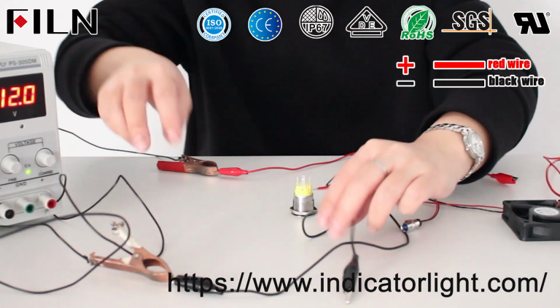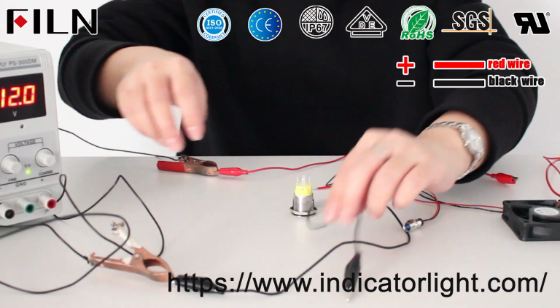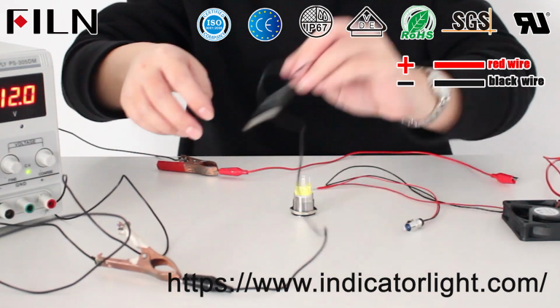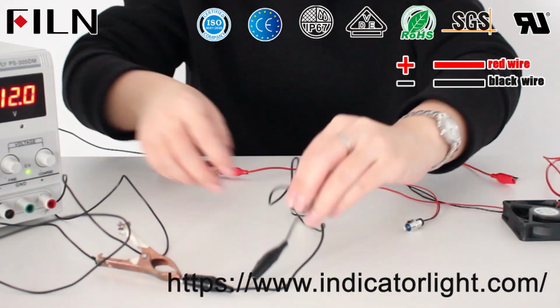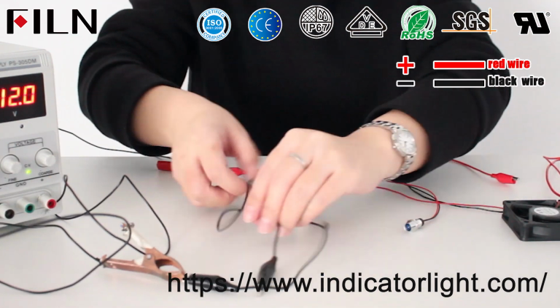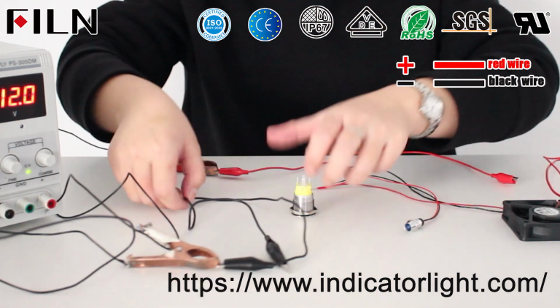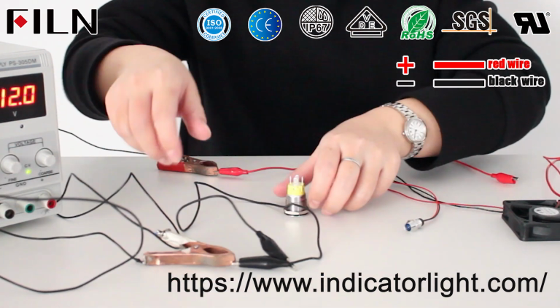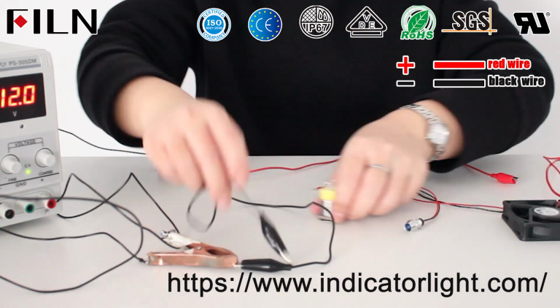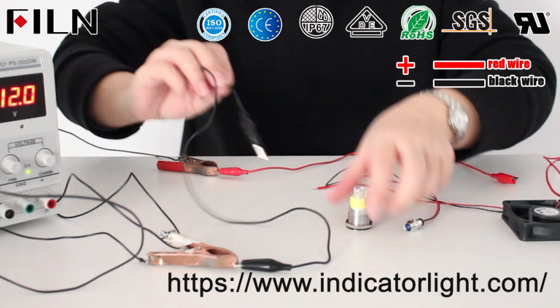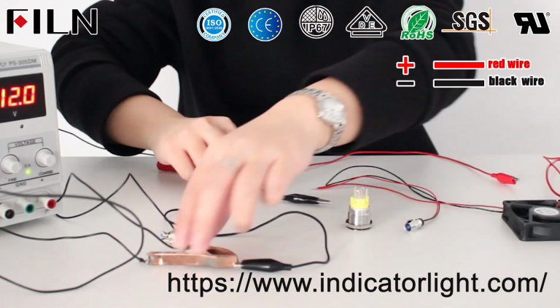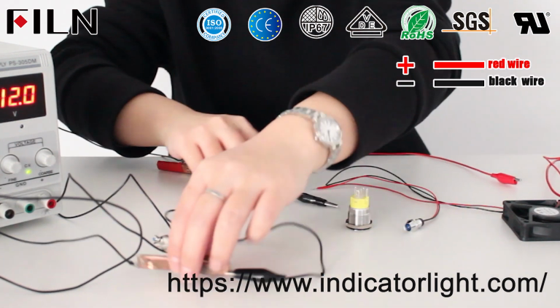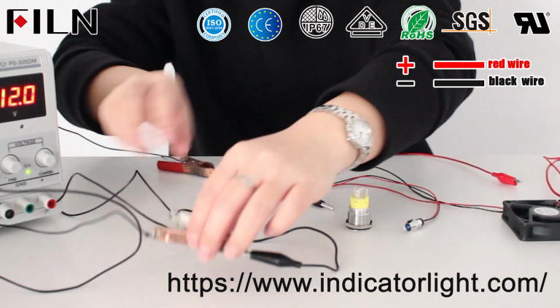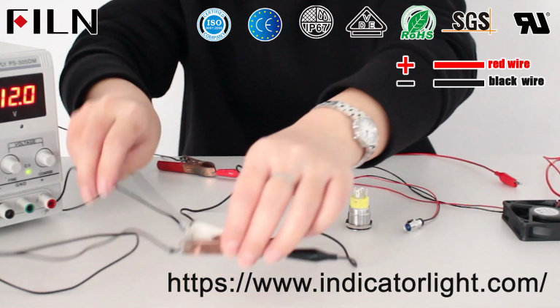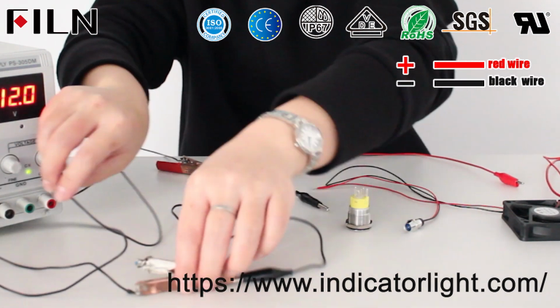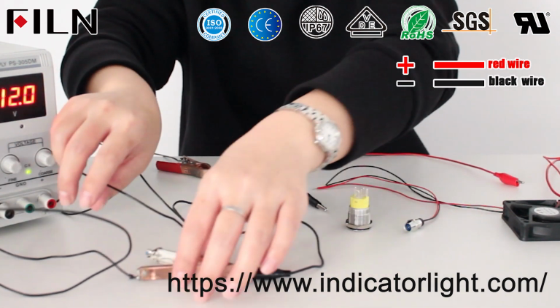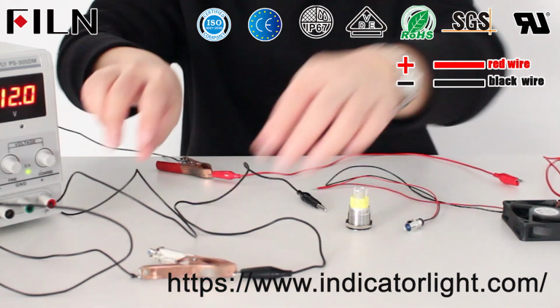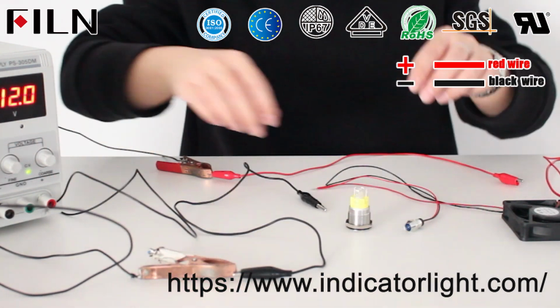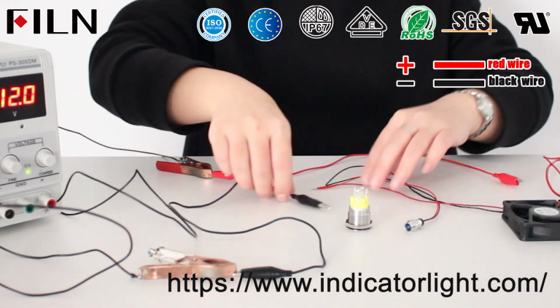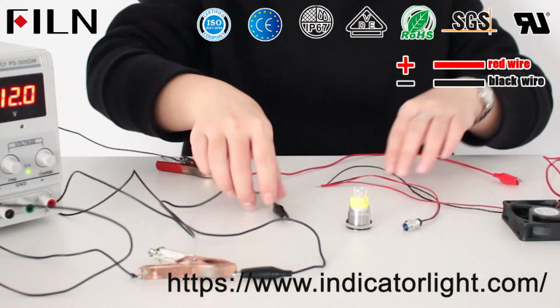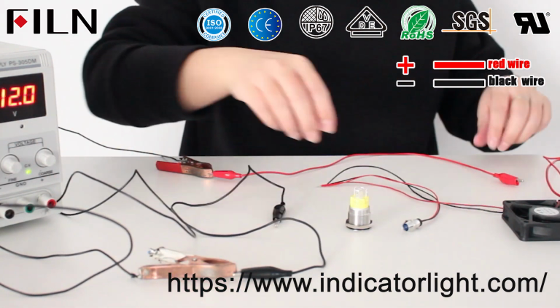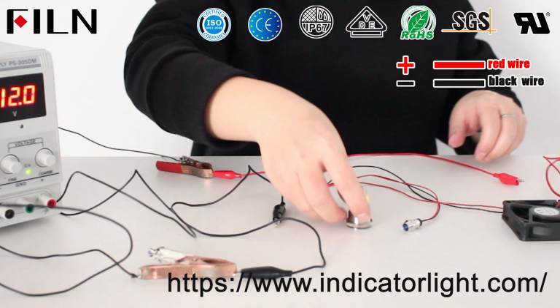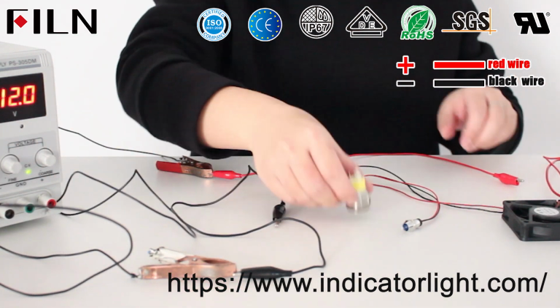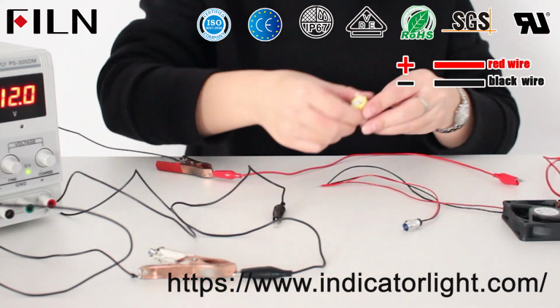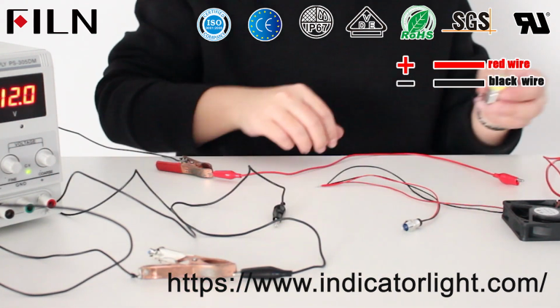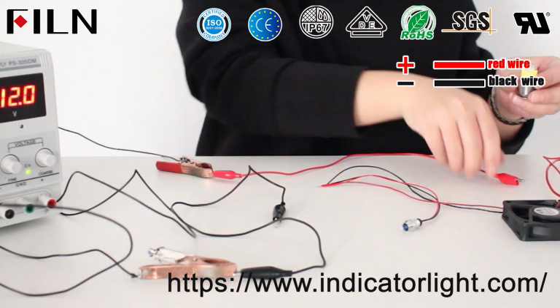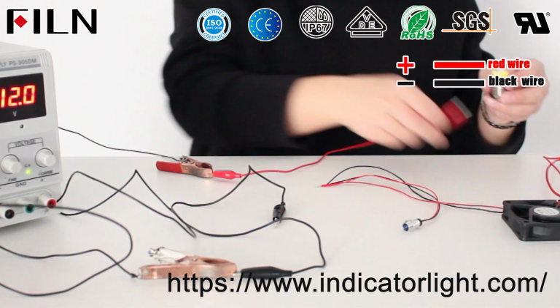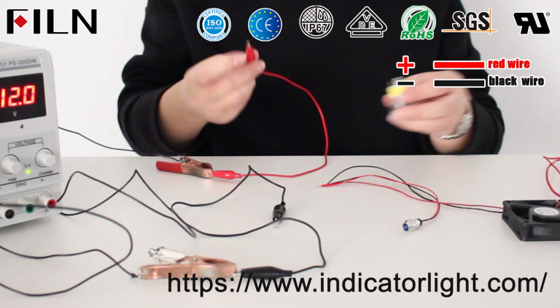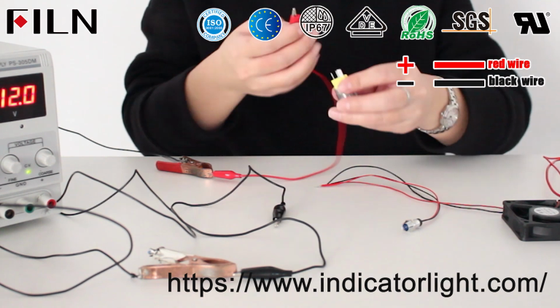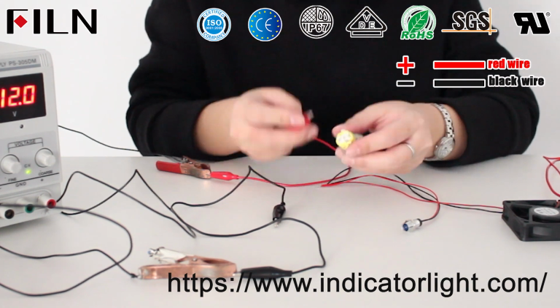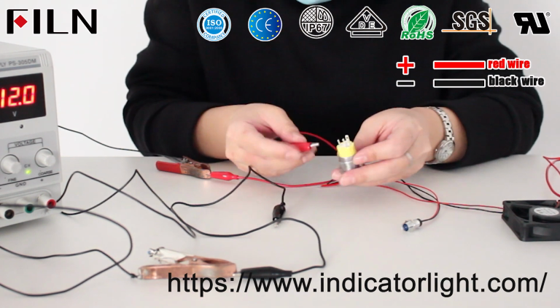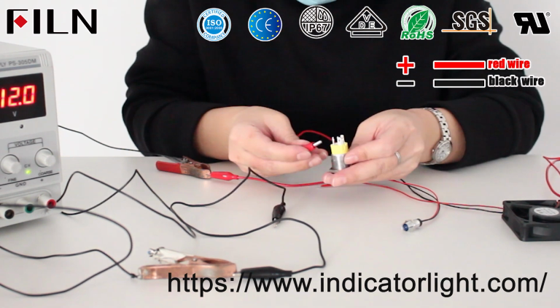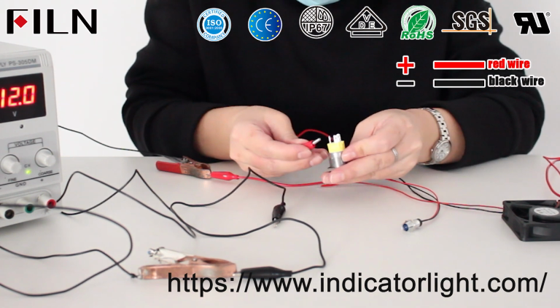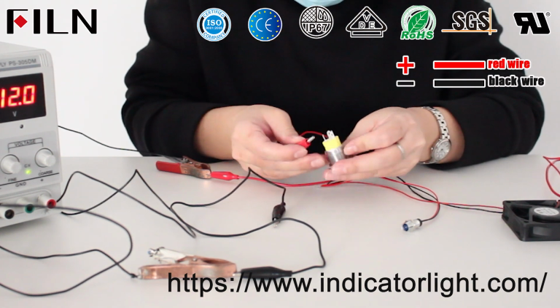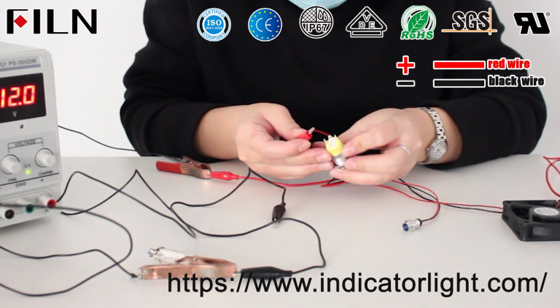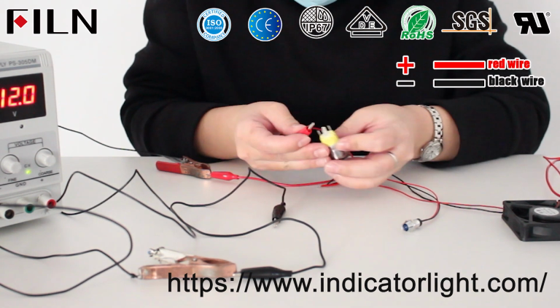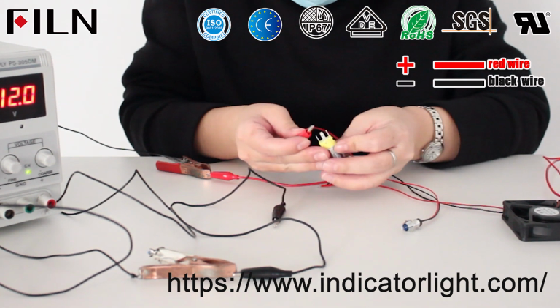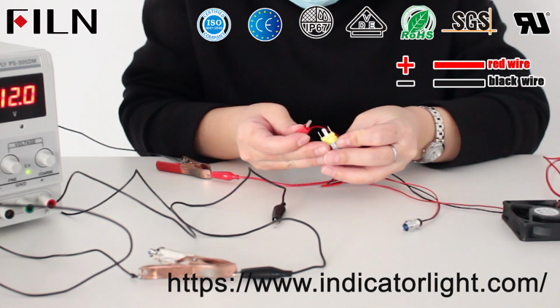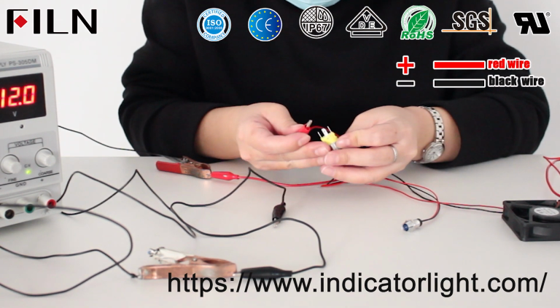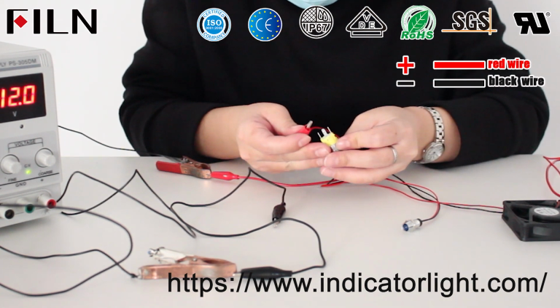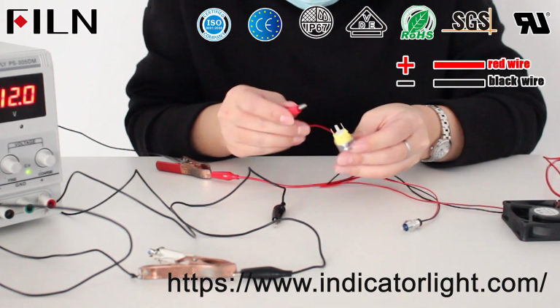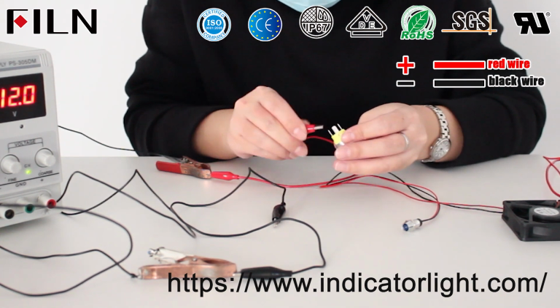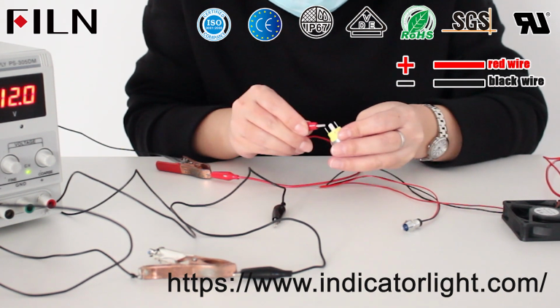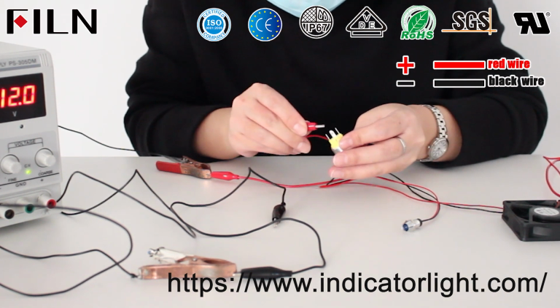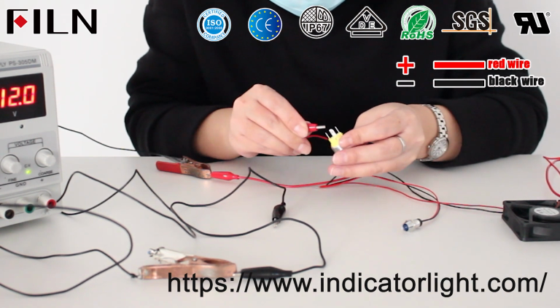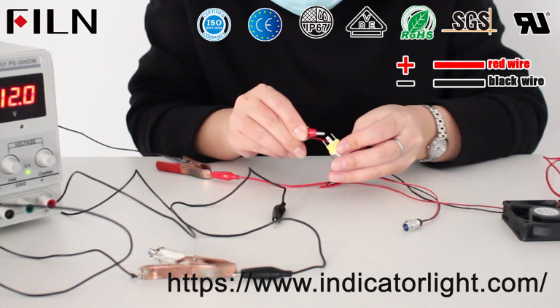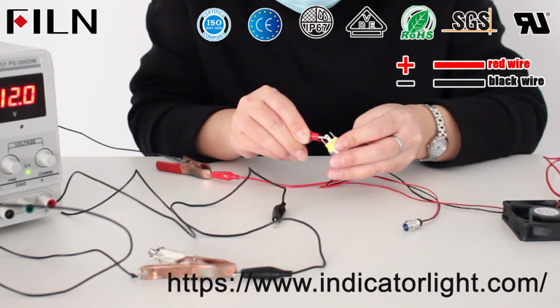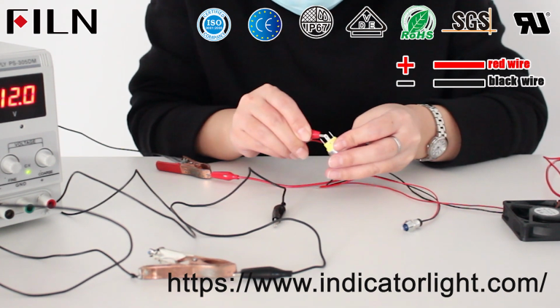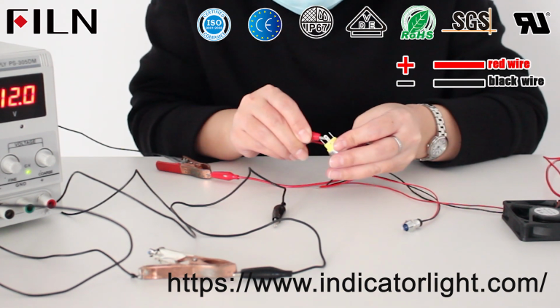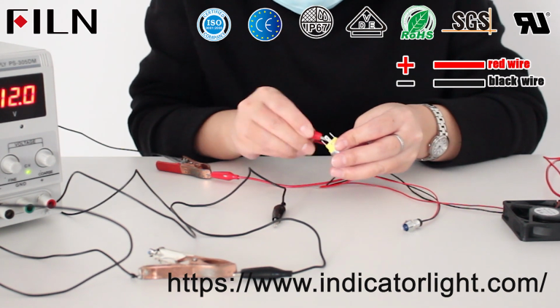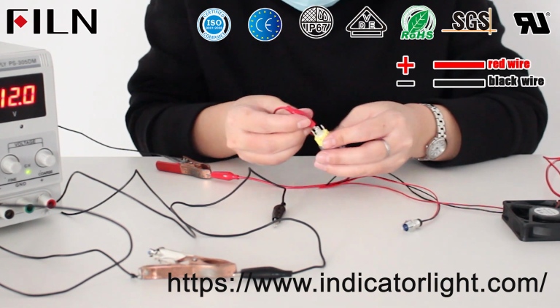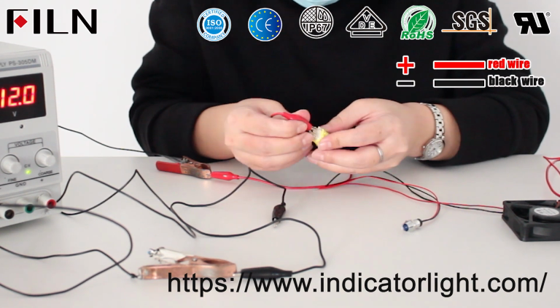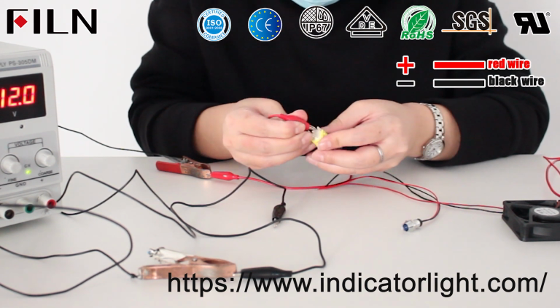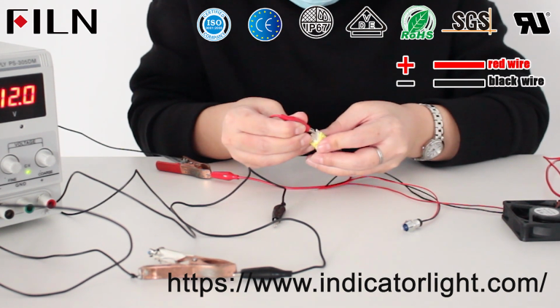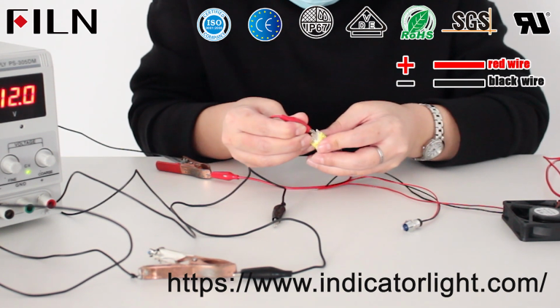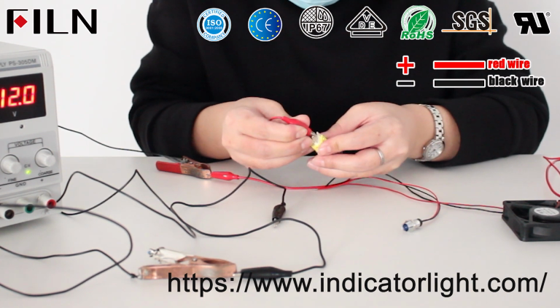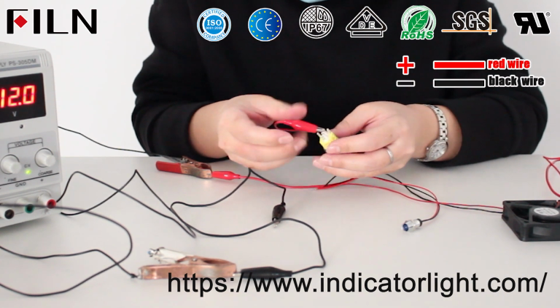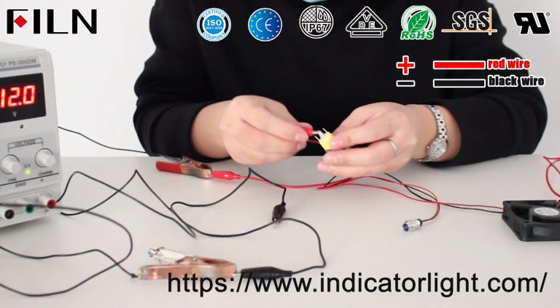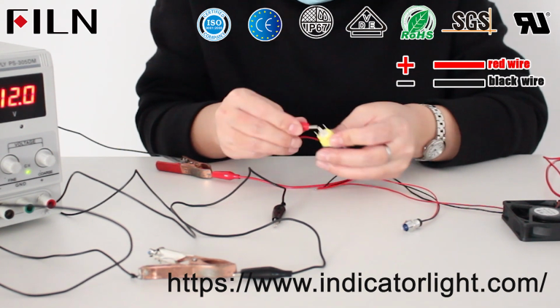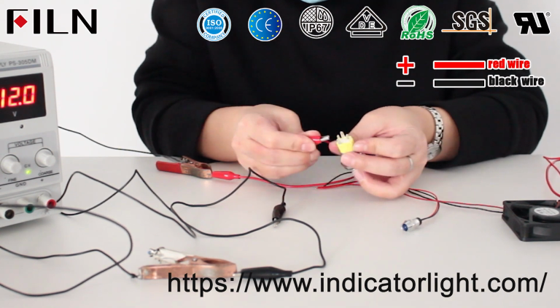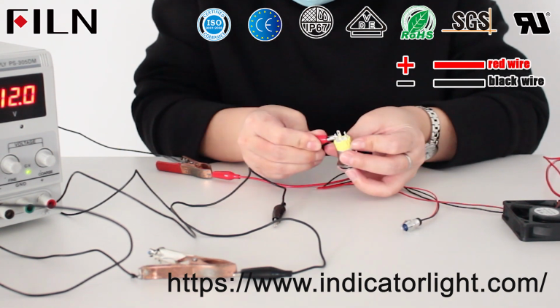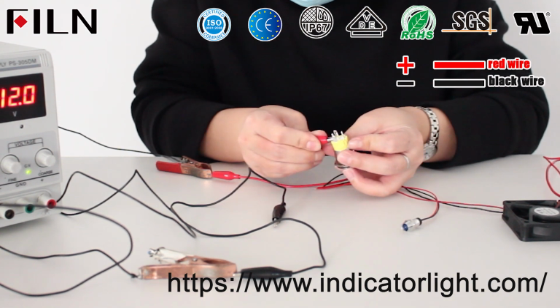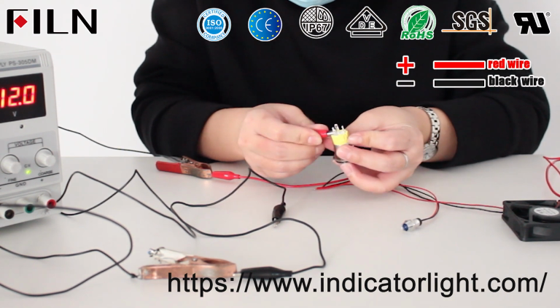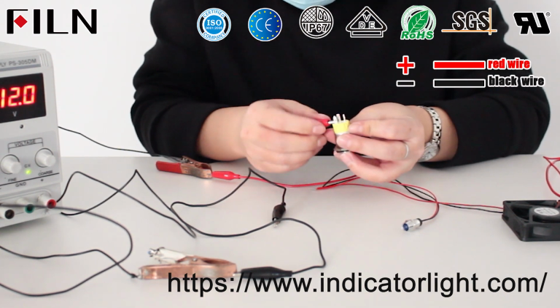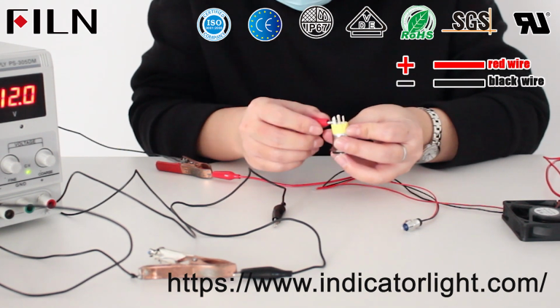To form a loop, press the push-button switch. The push-button switch light will be on, the LED indicator lights will be on, and the fan will start.